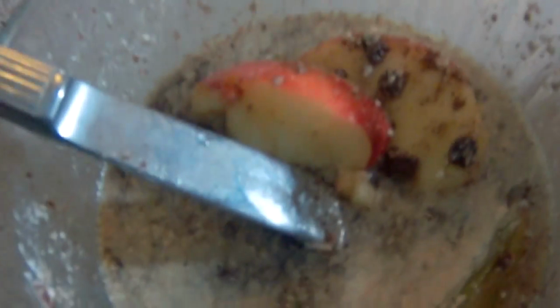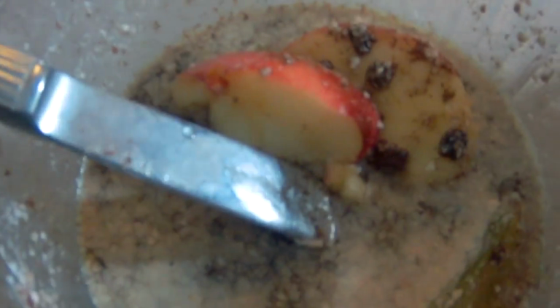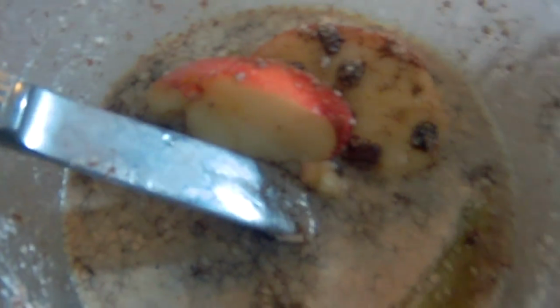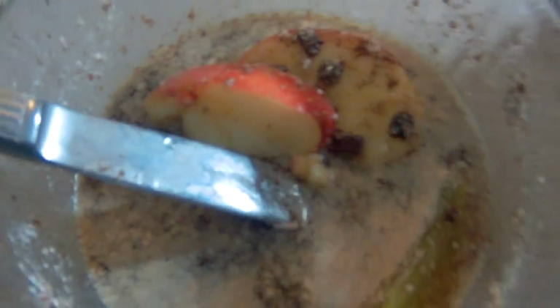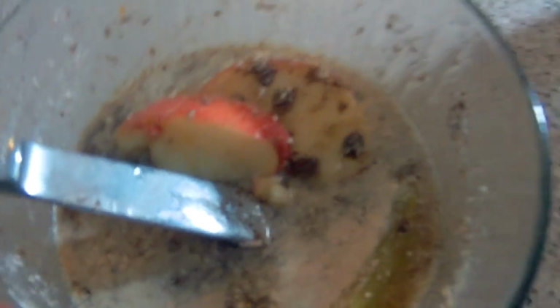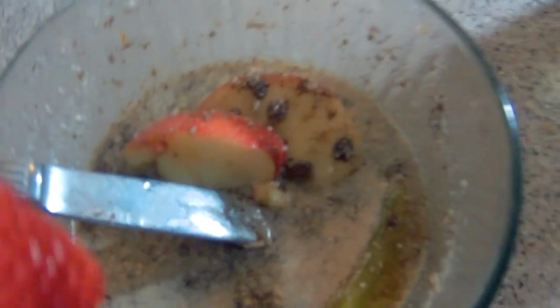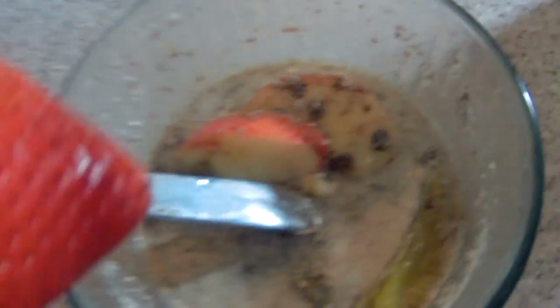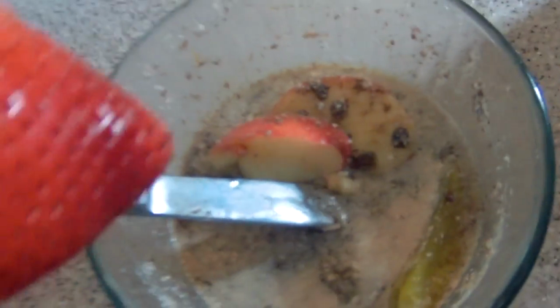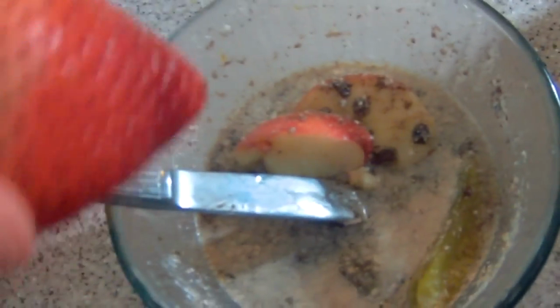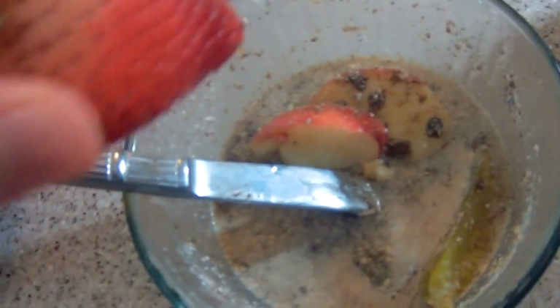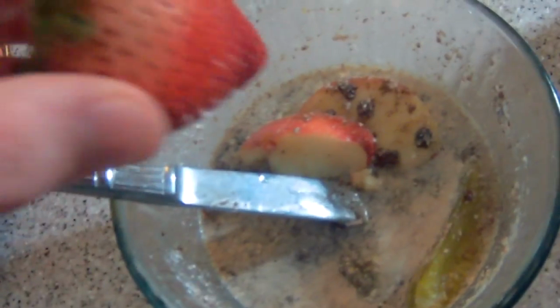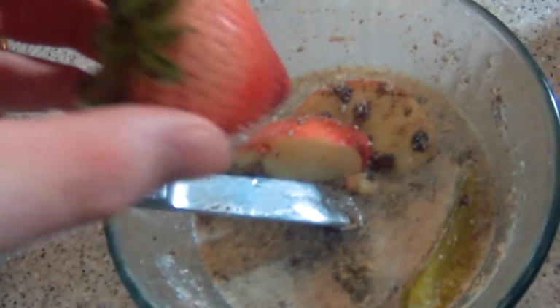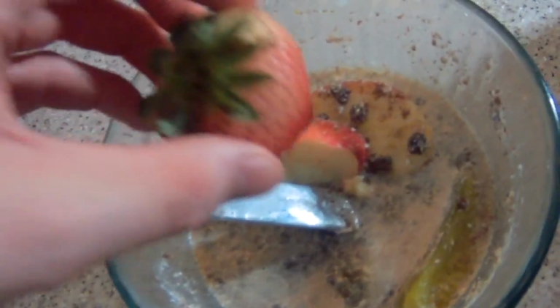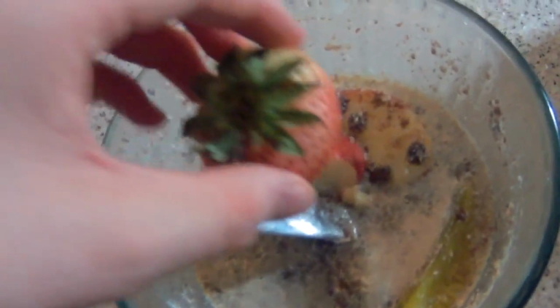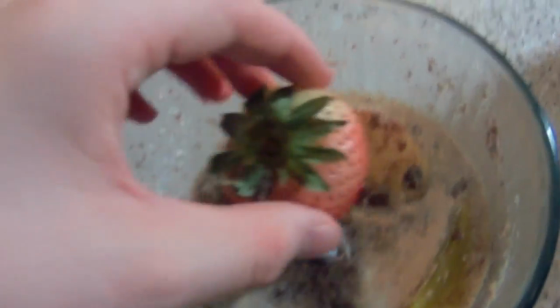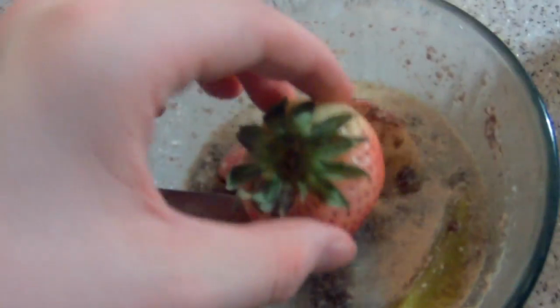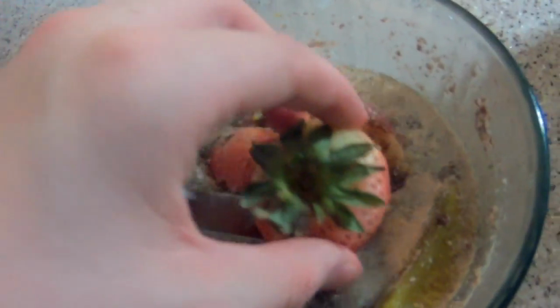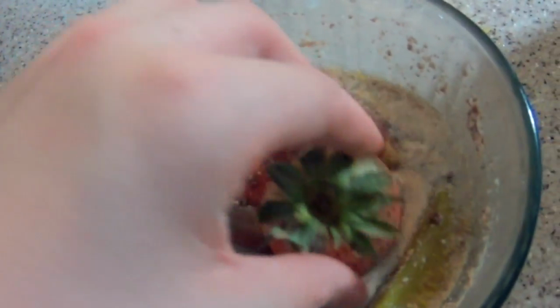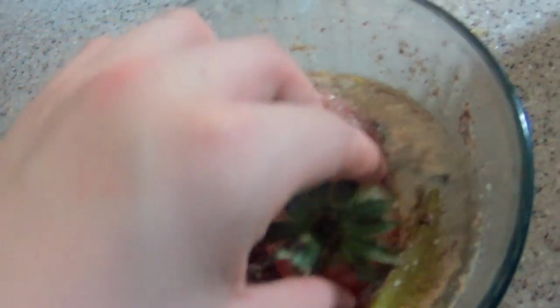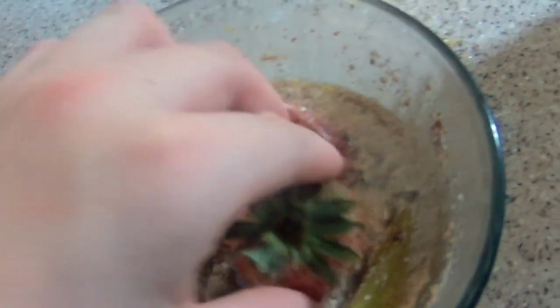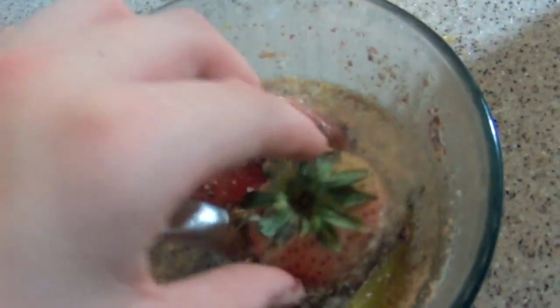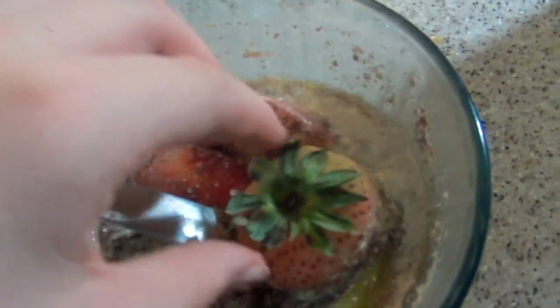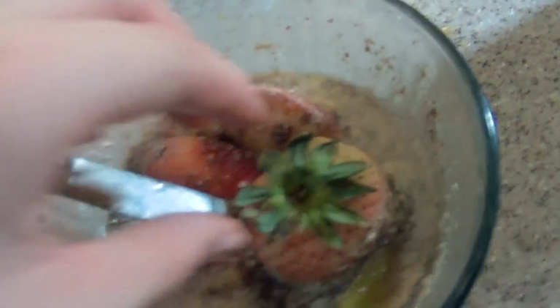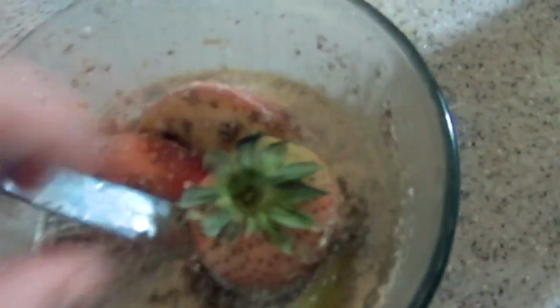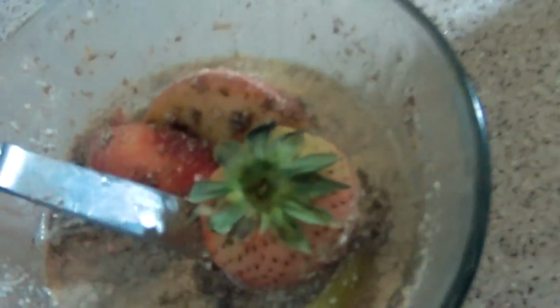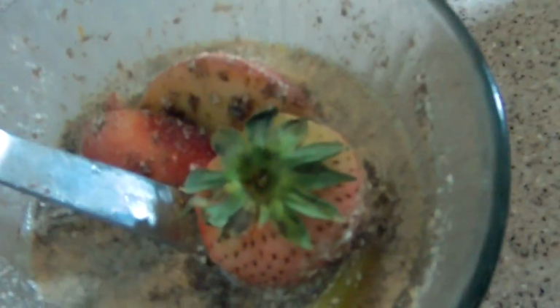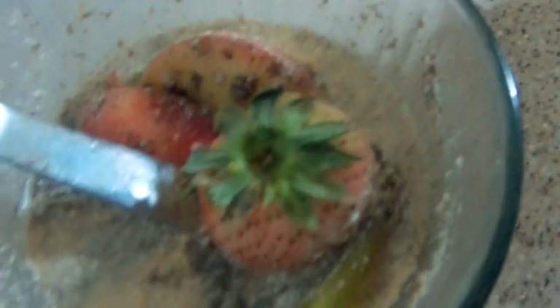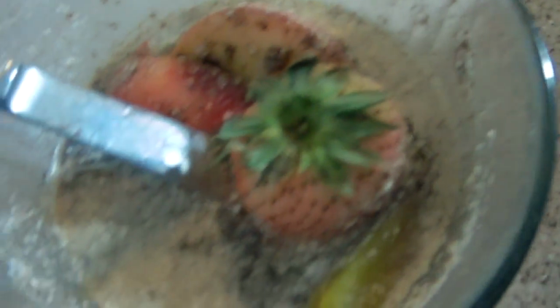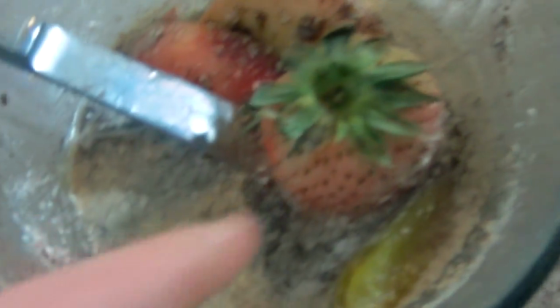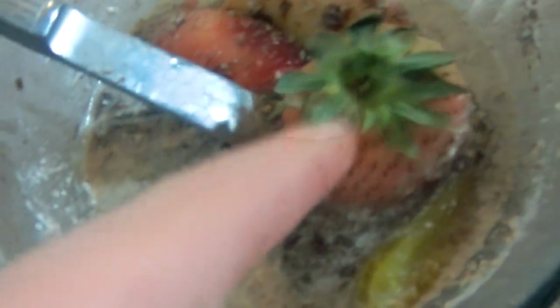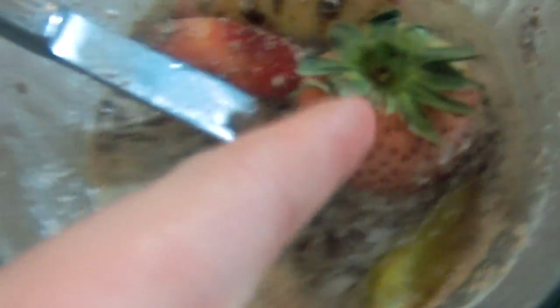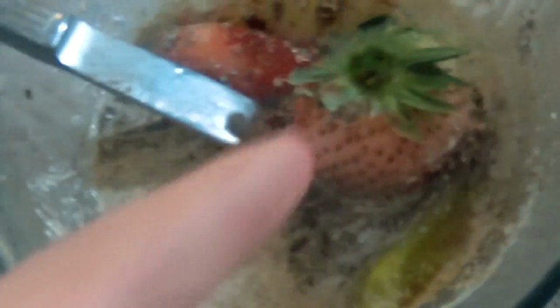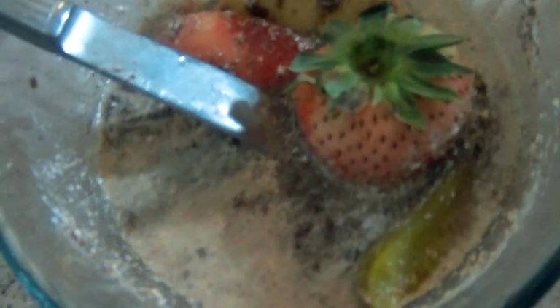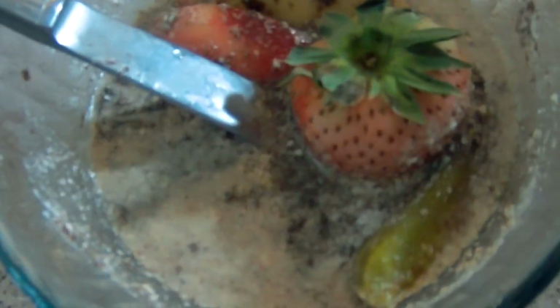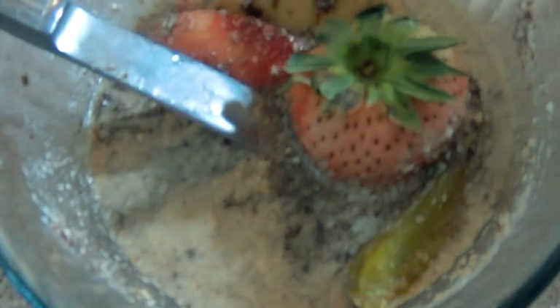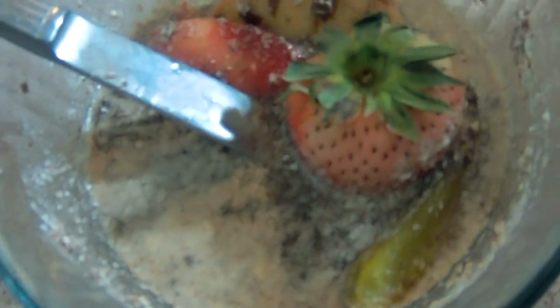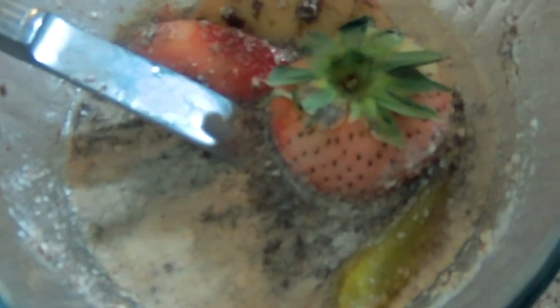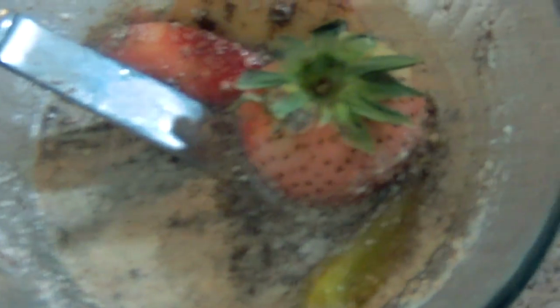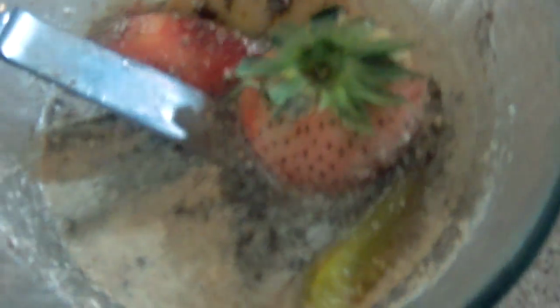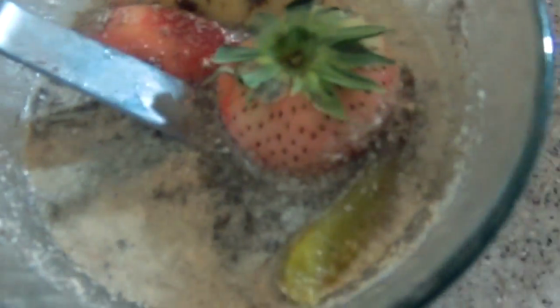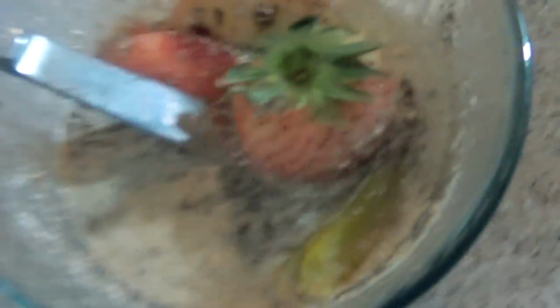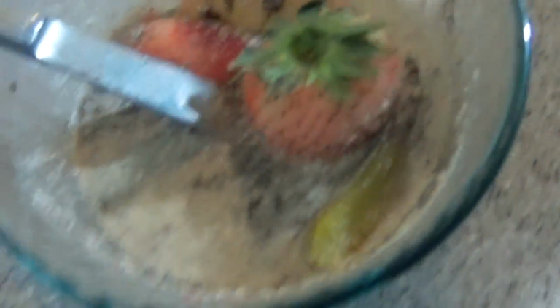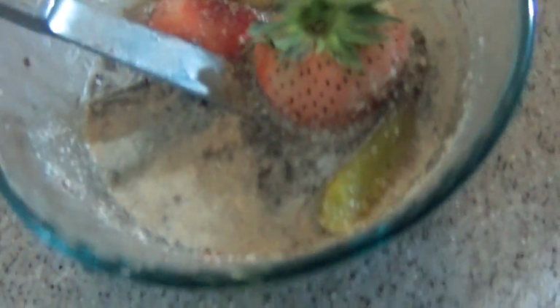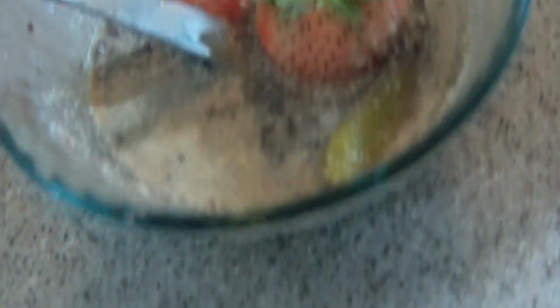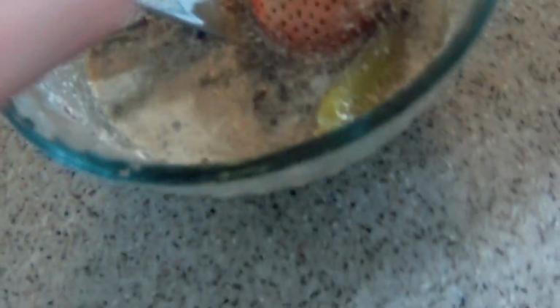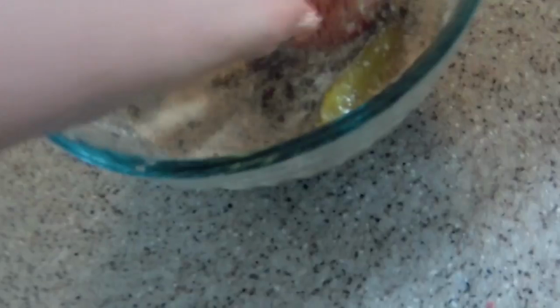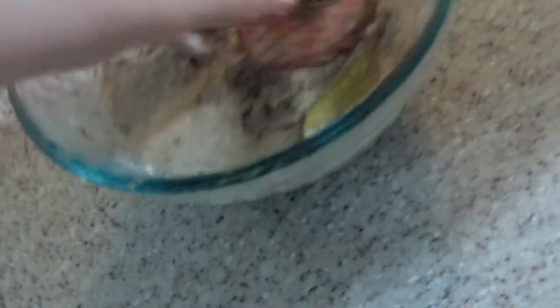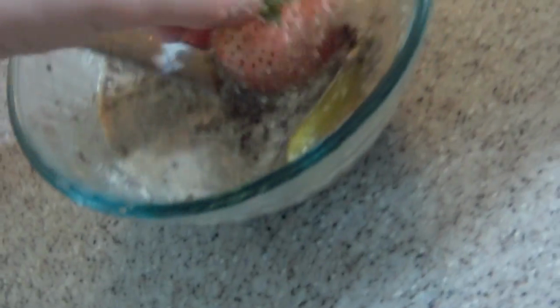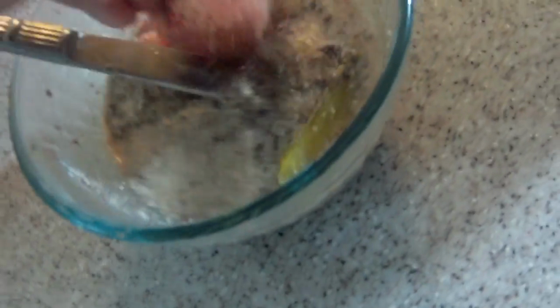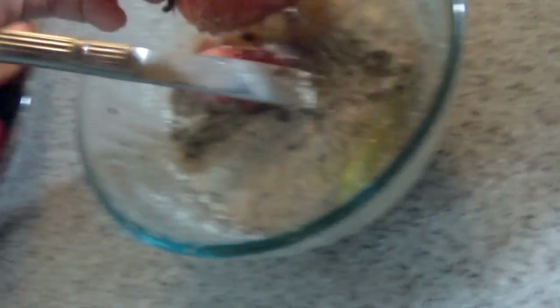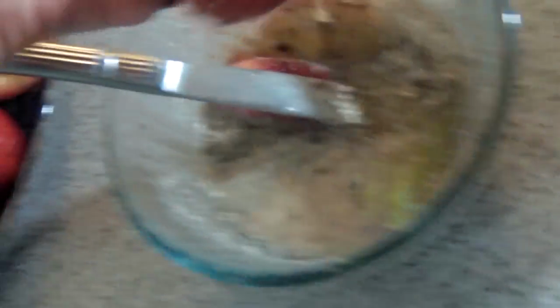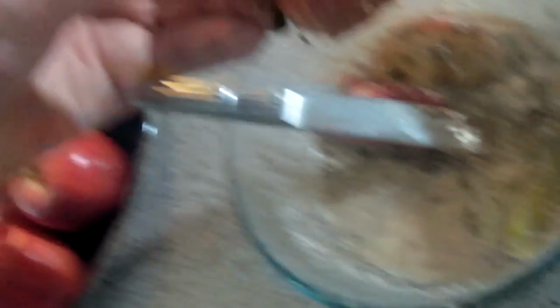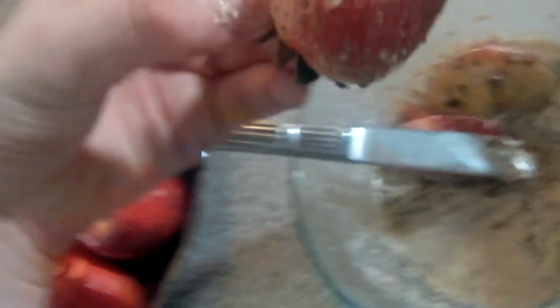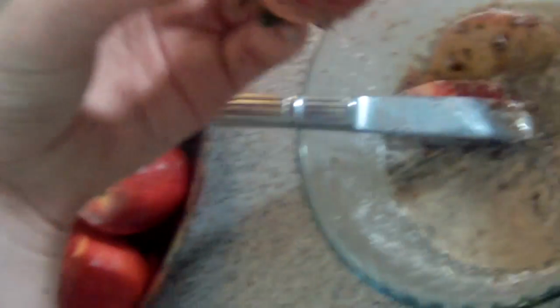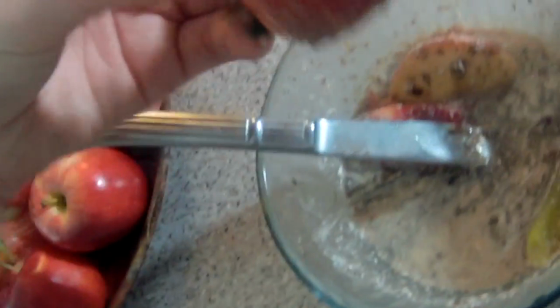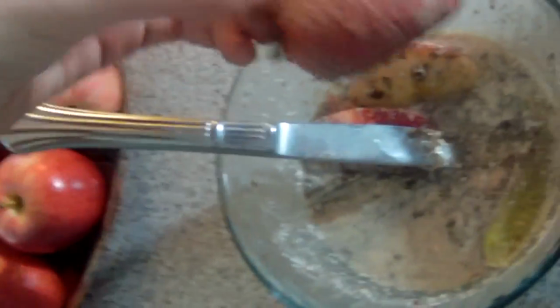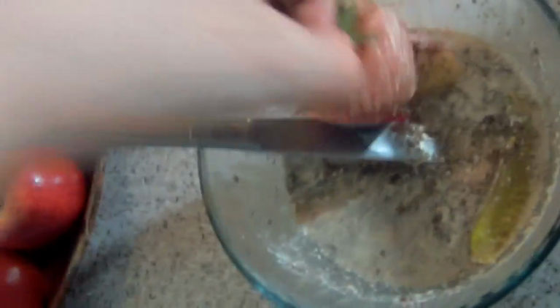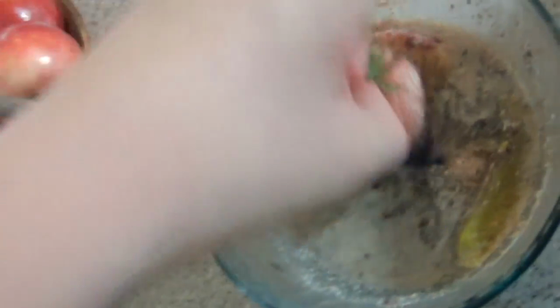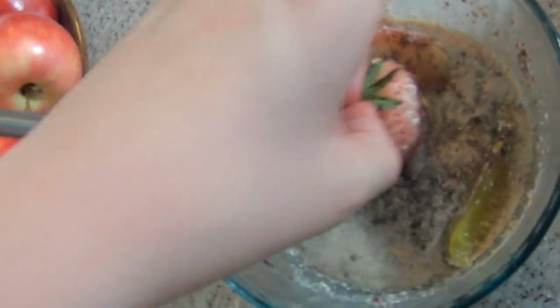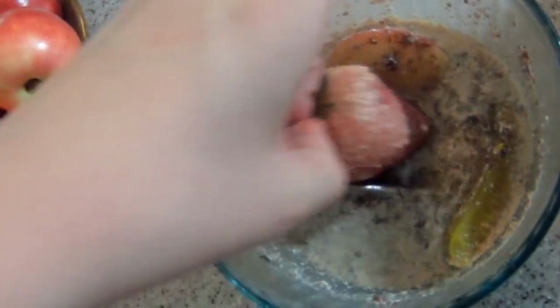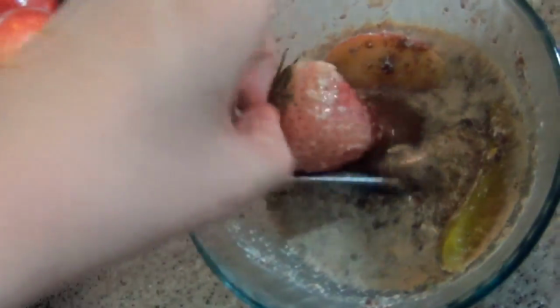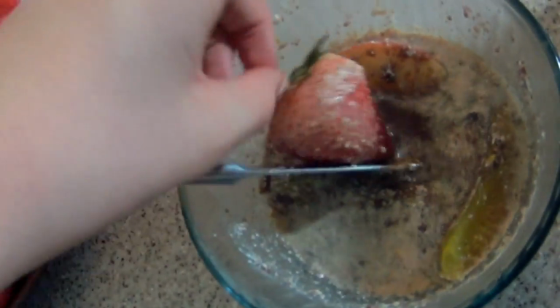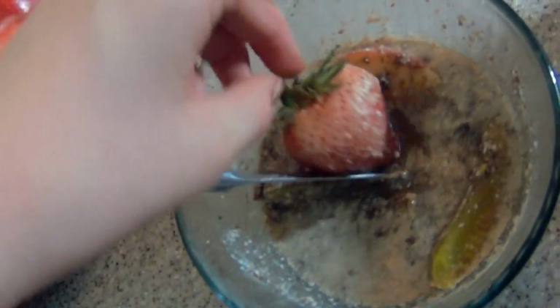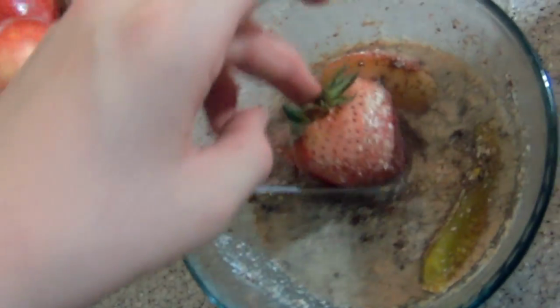You want to put a cherry on top, or whatever that thing is. Yeah, cherry. That's a cherry.